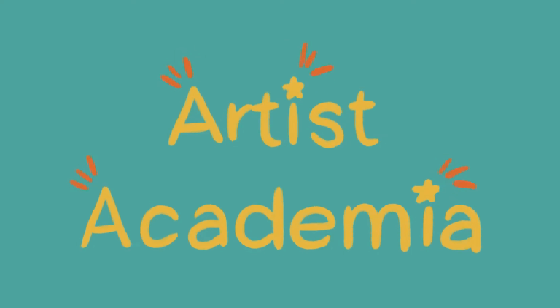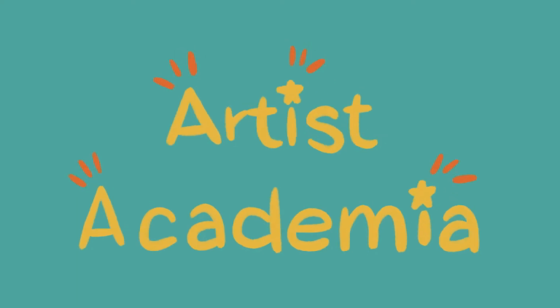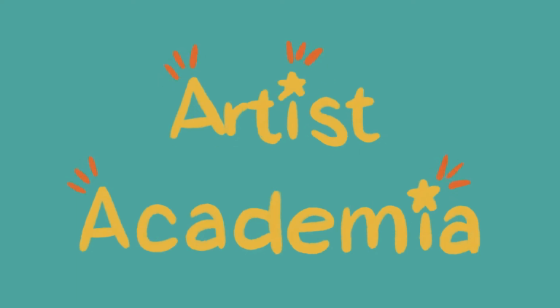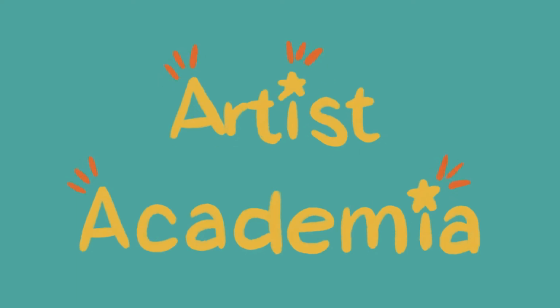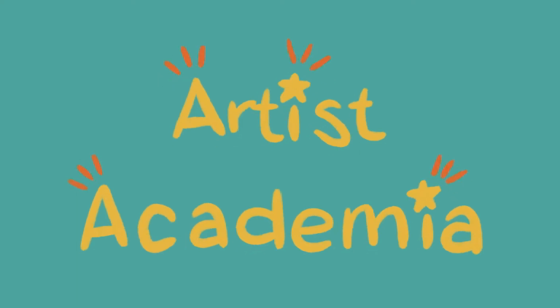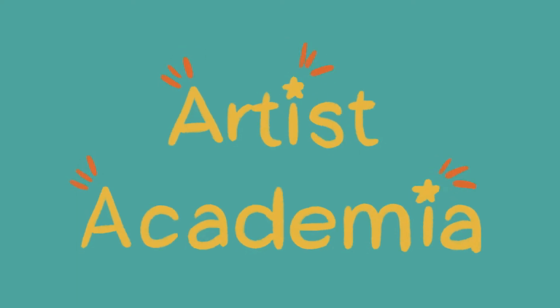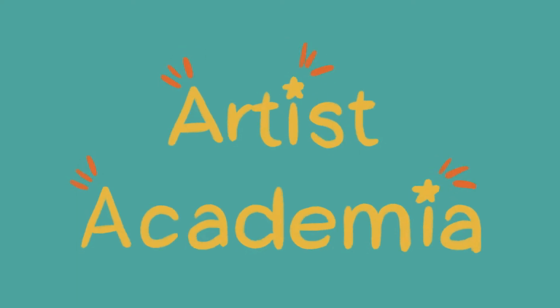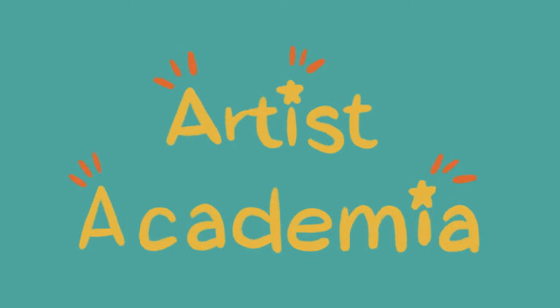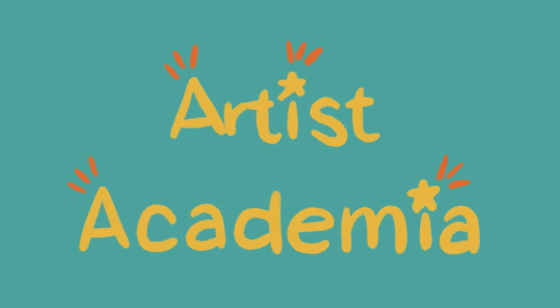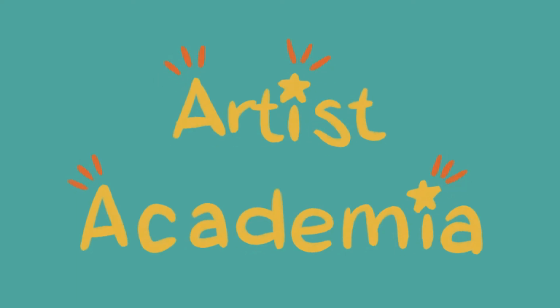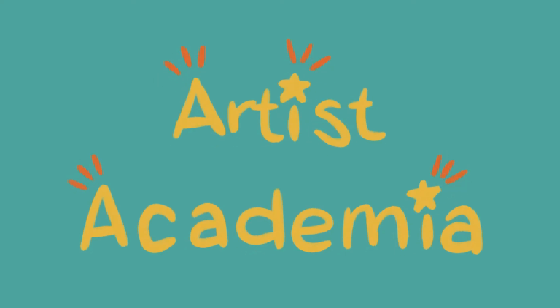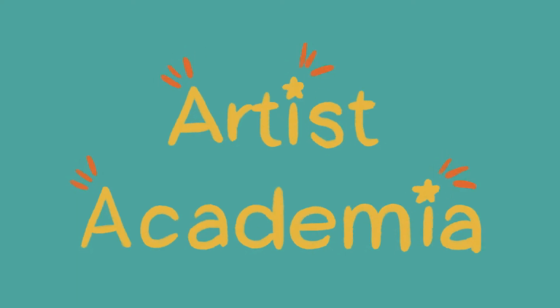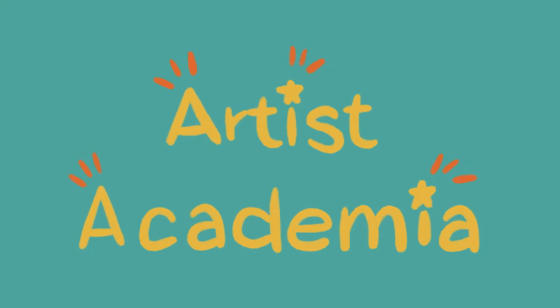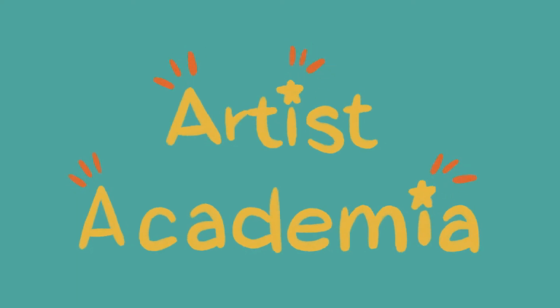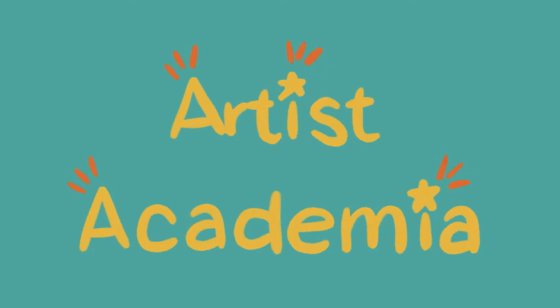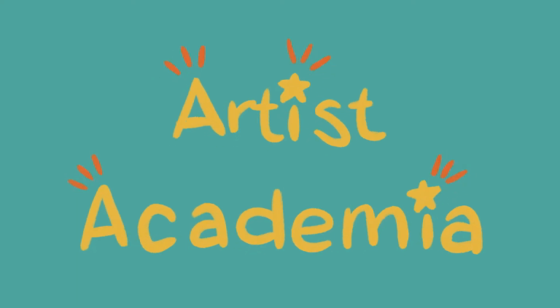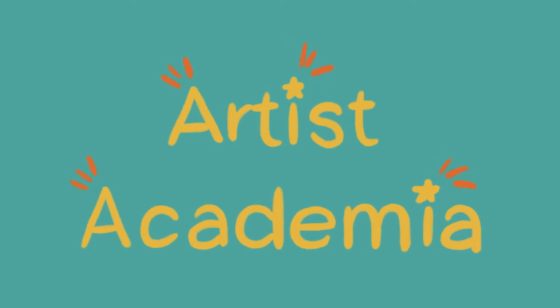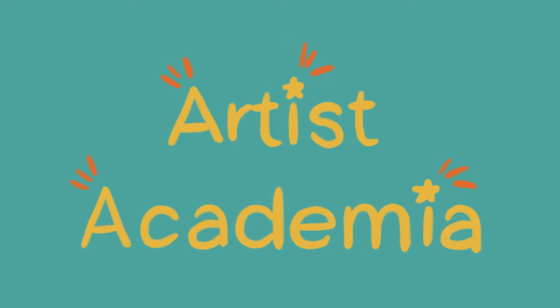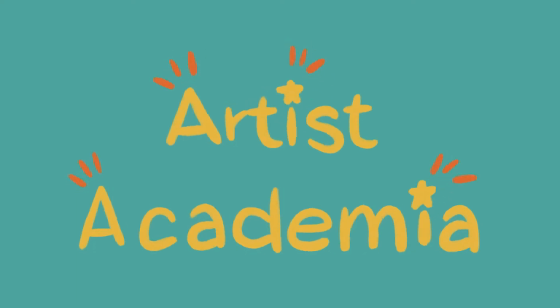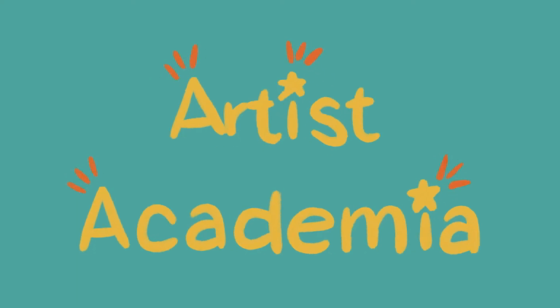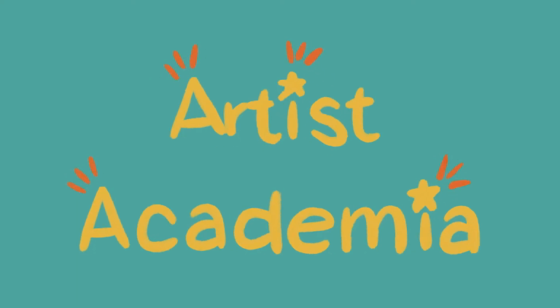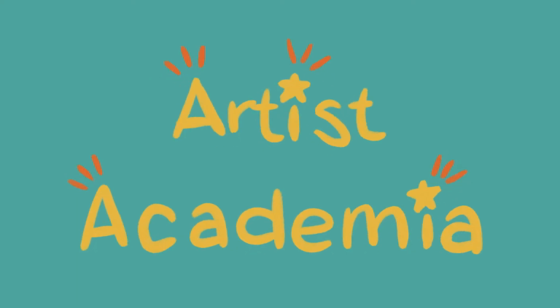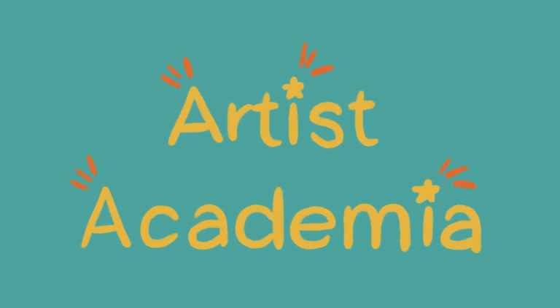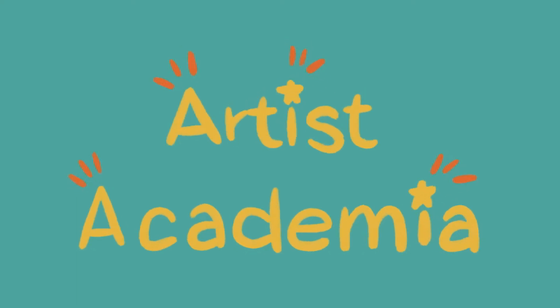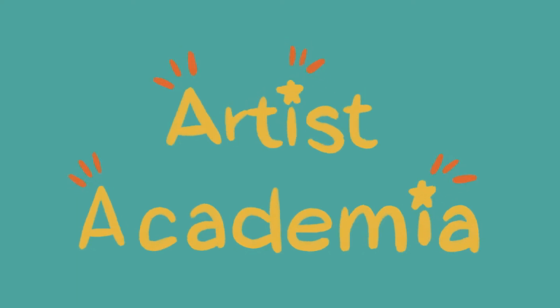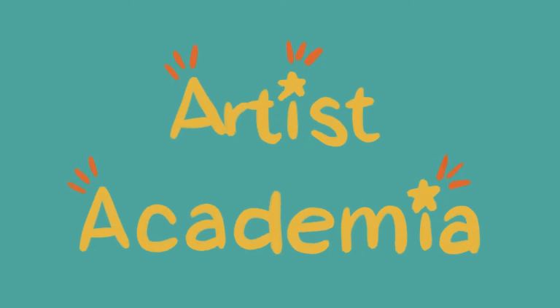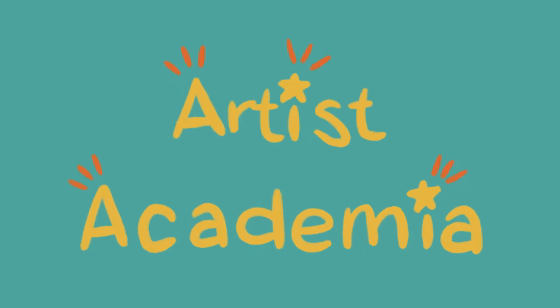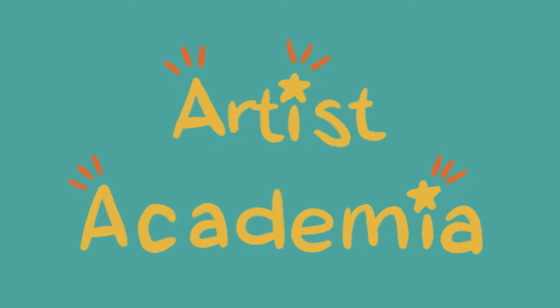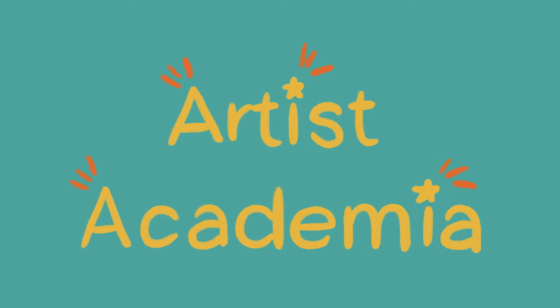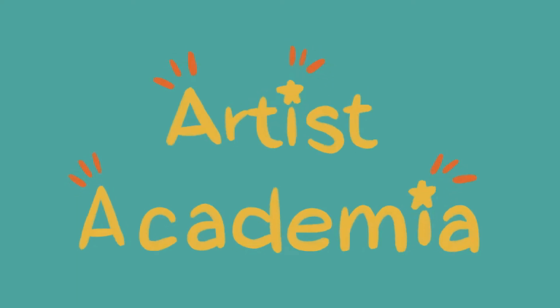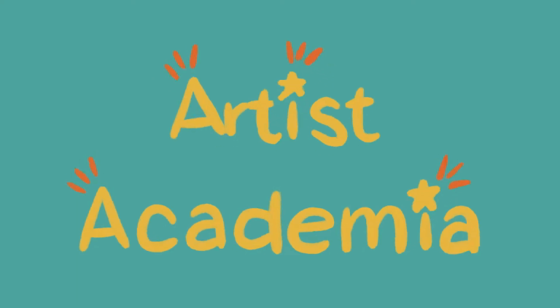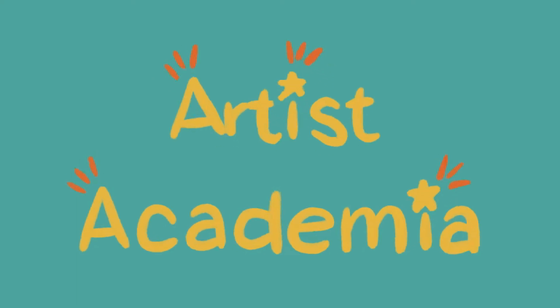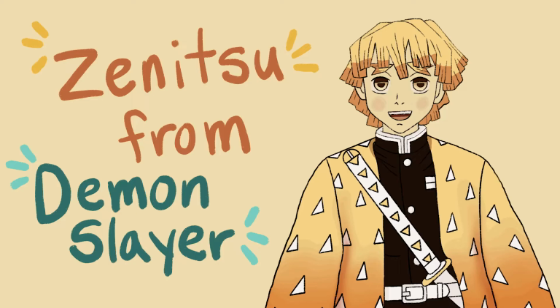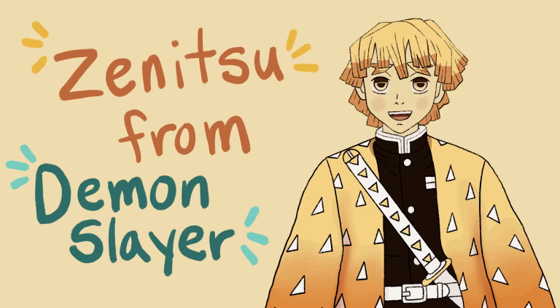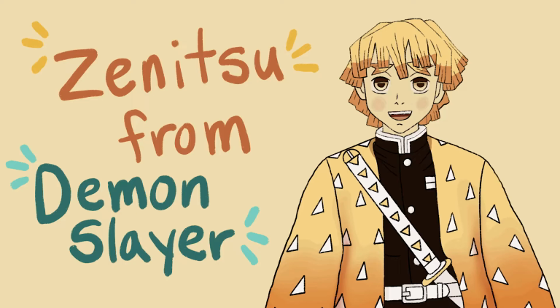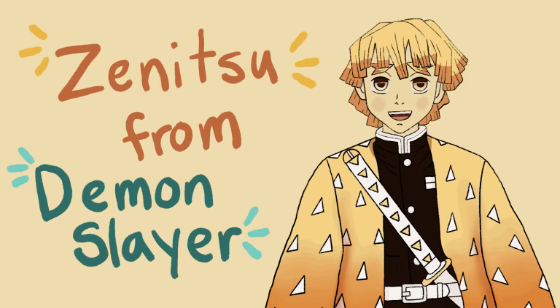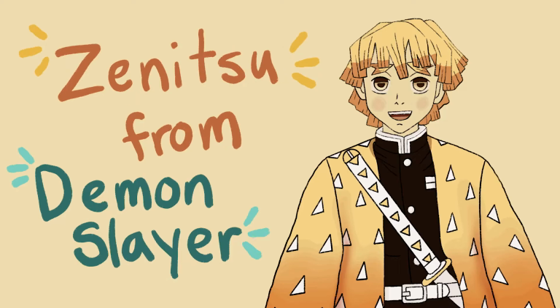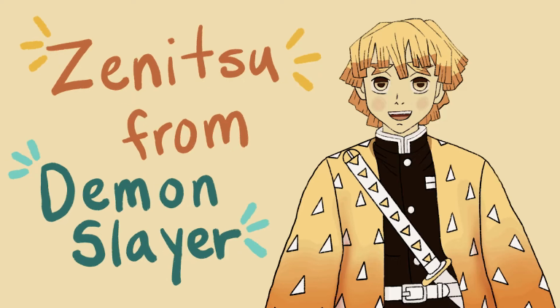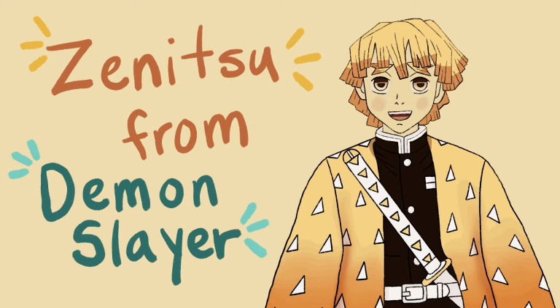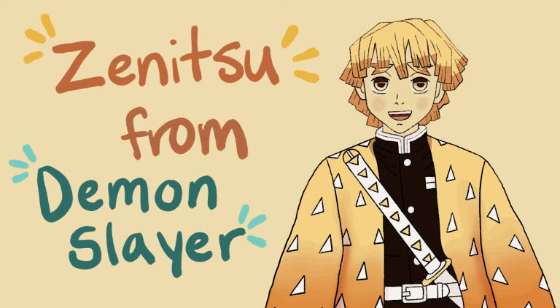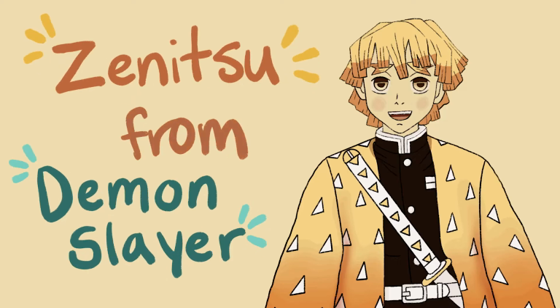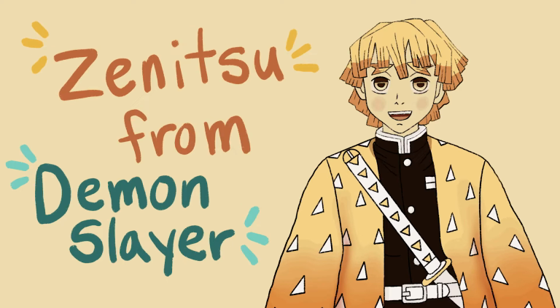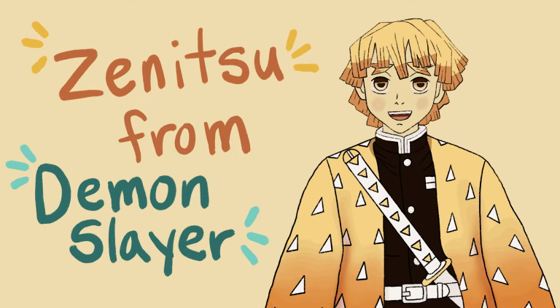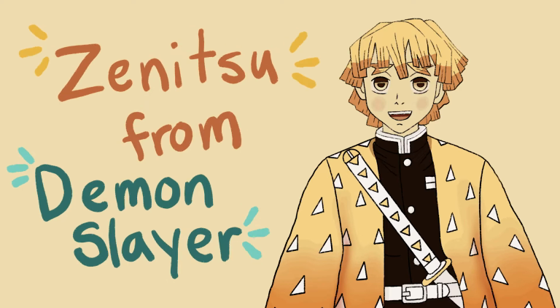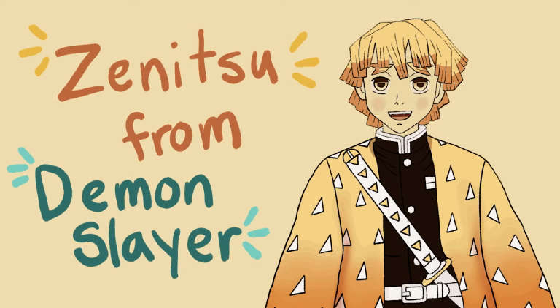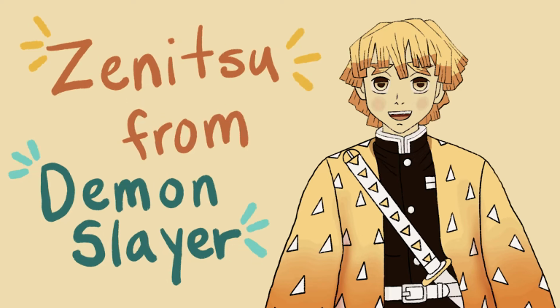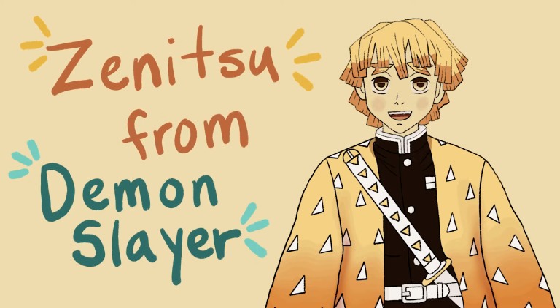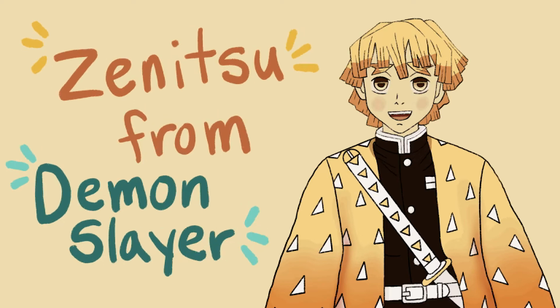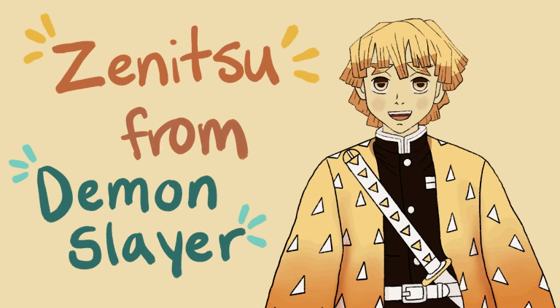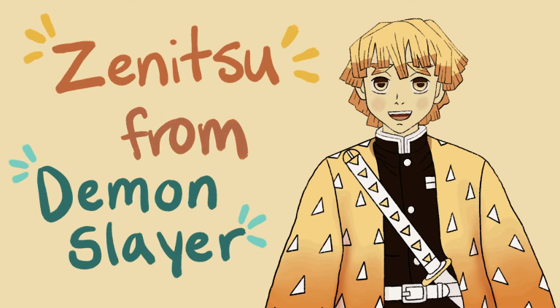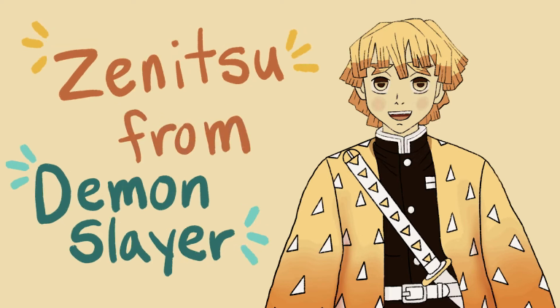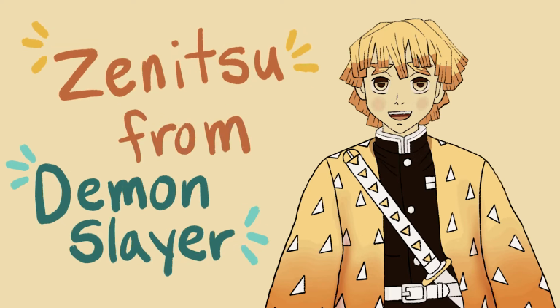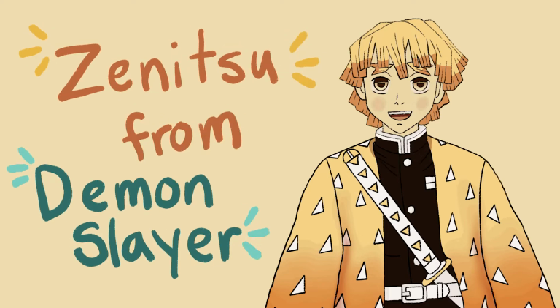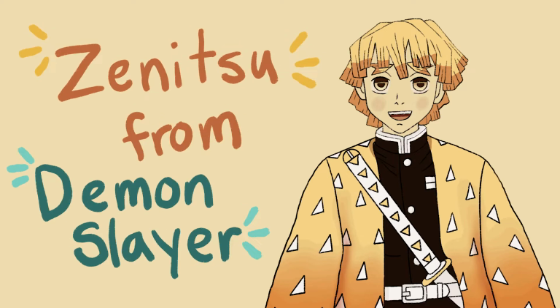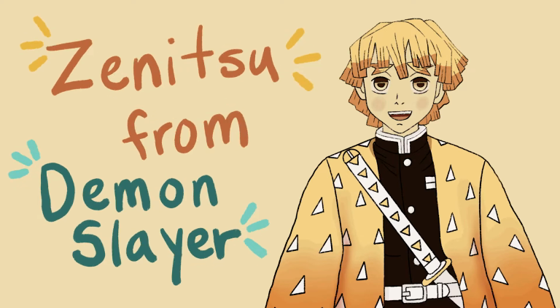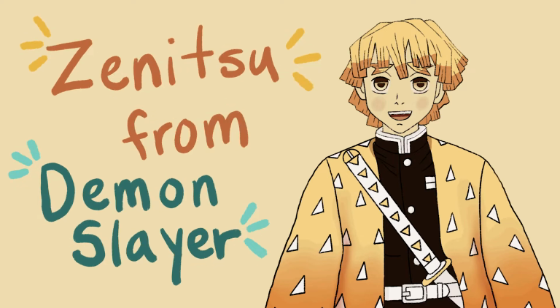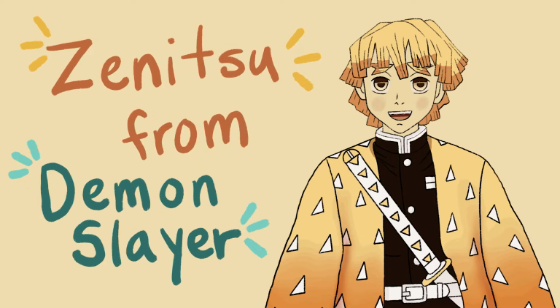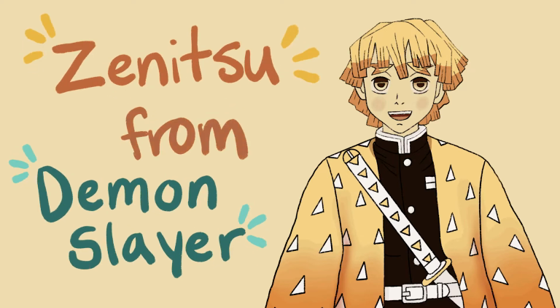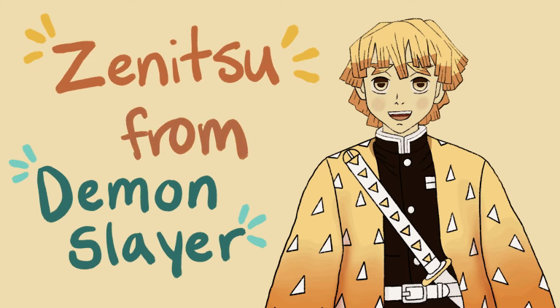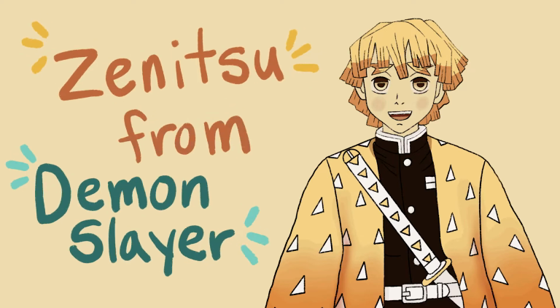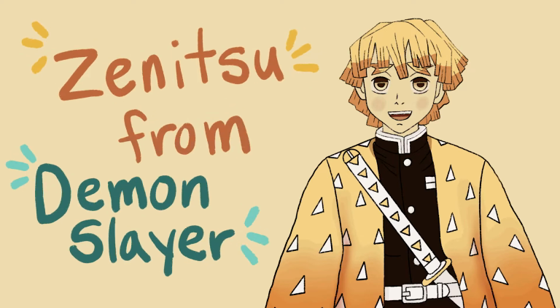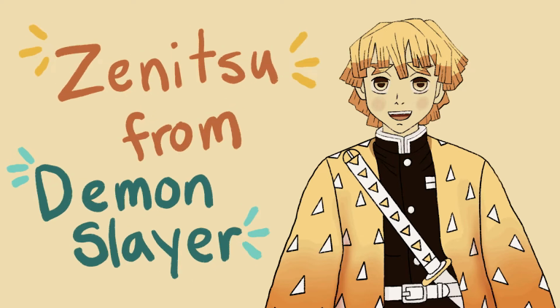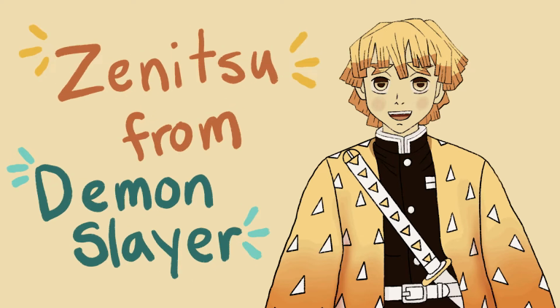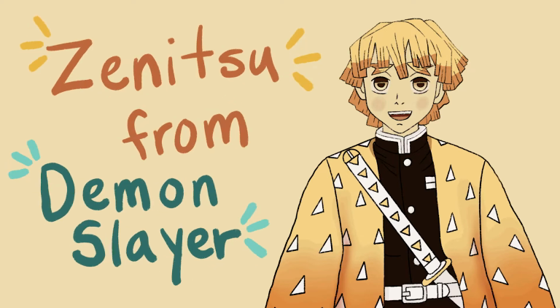Hi, welcome to Artist Academia. Today we'll be learning how to draw Zenitsu from the anime Demon Slayer.